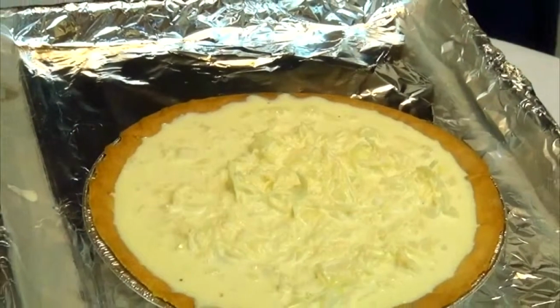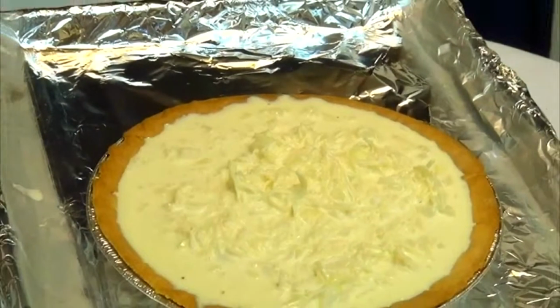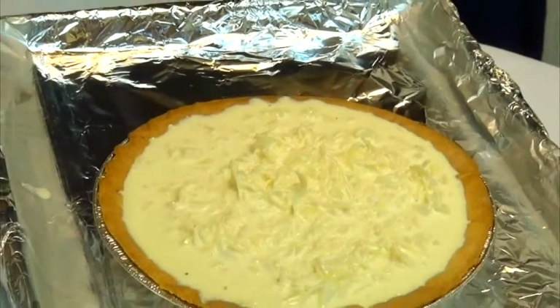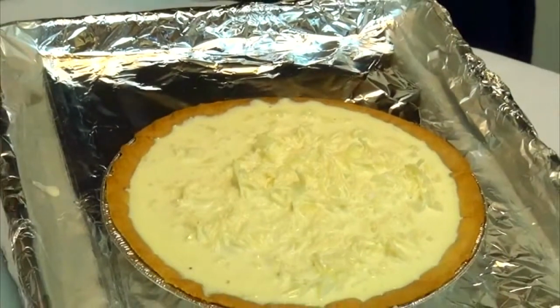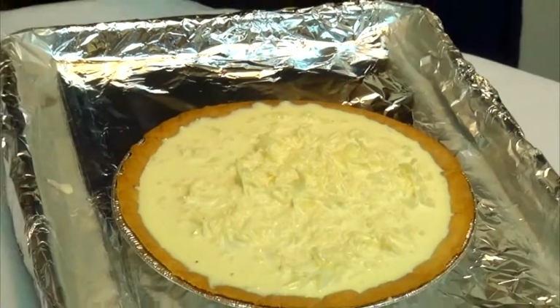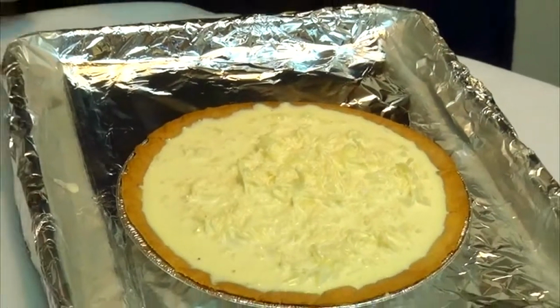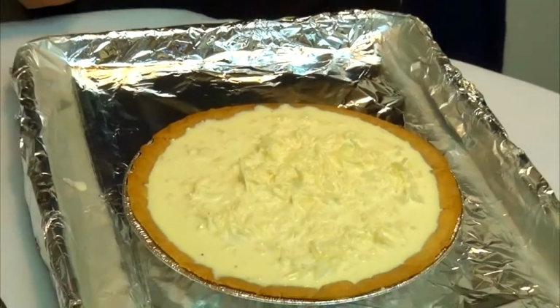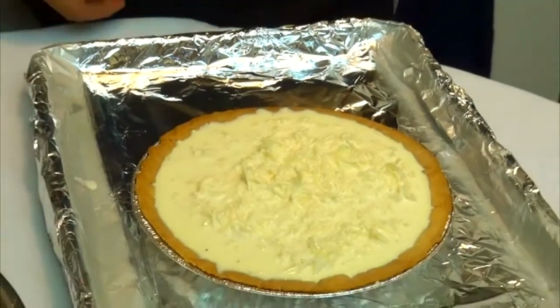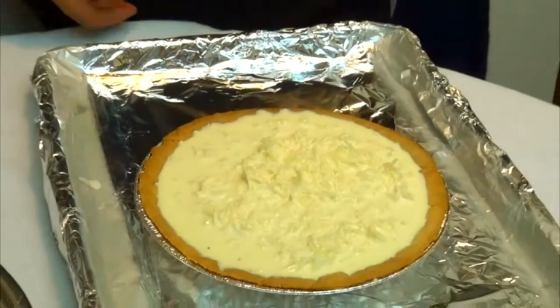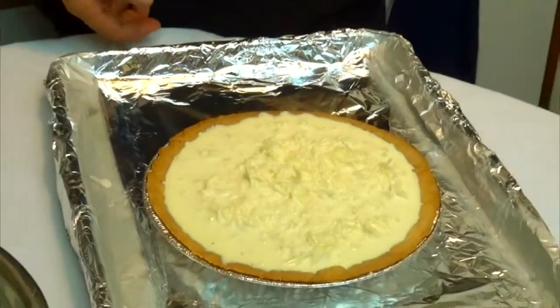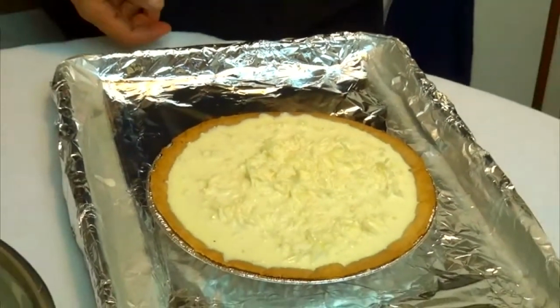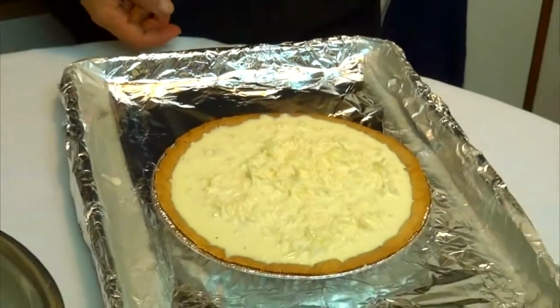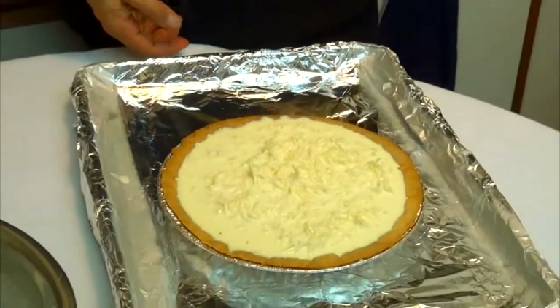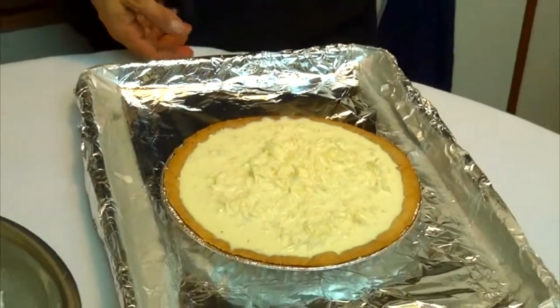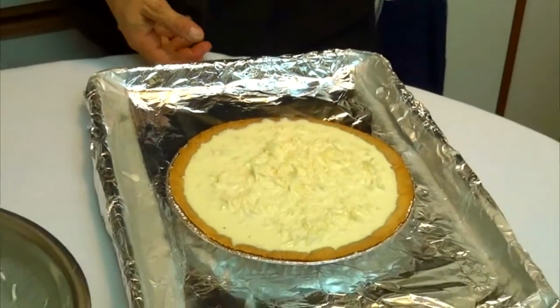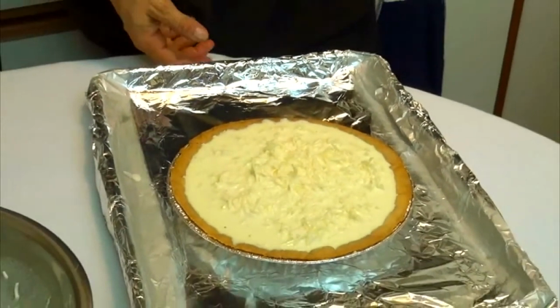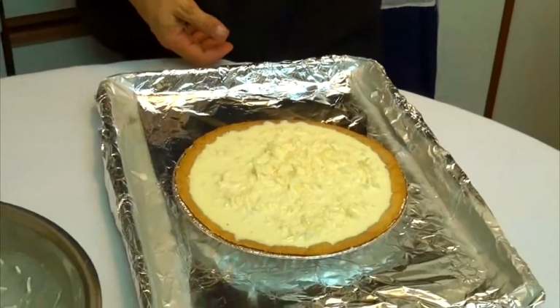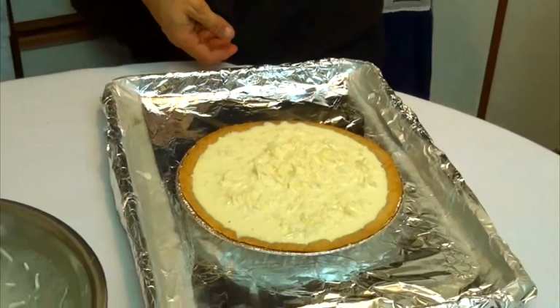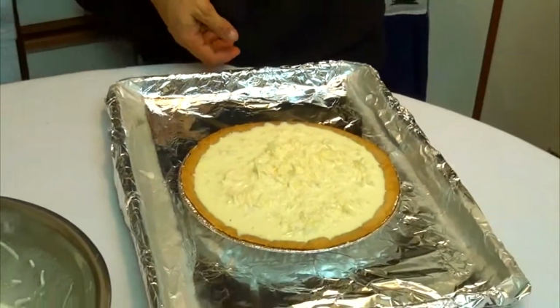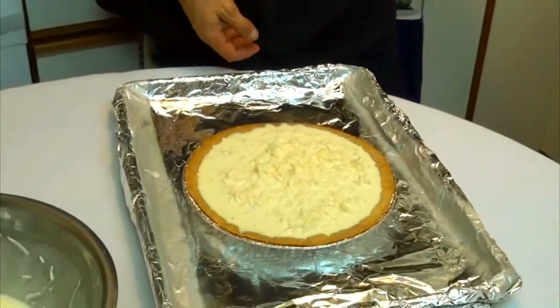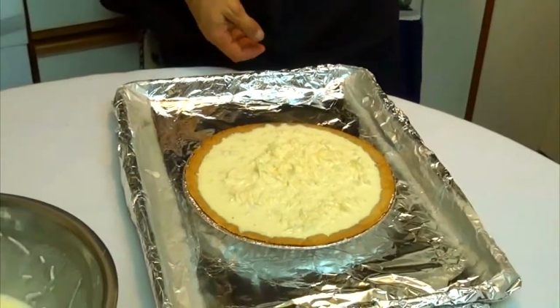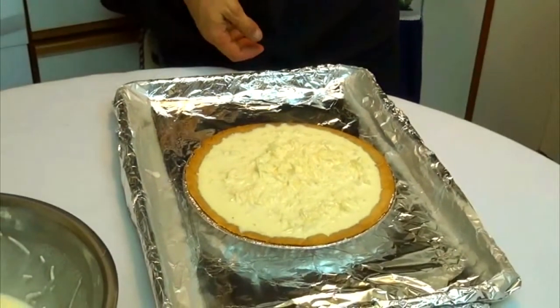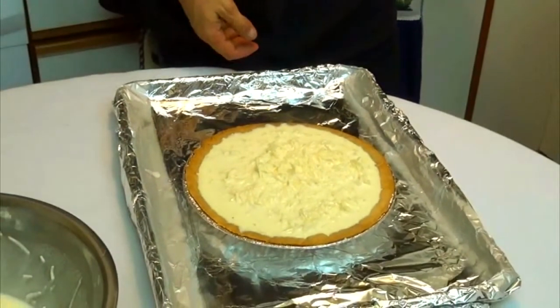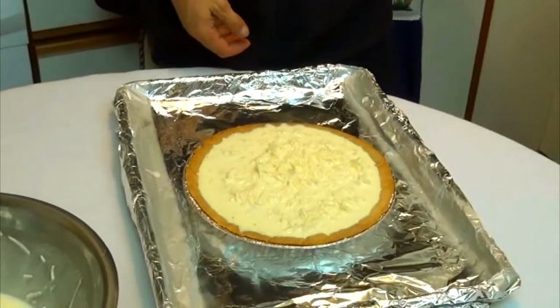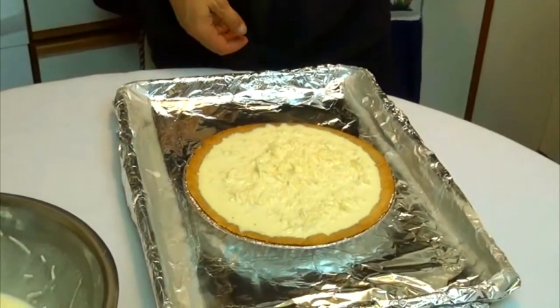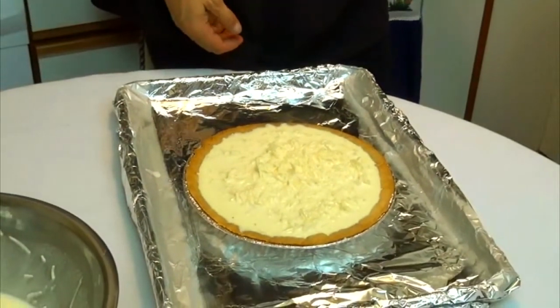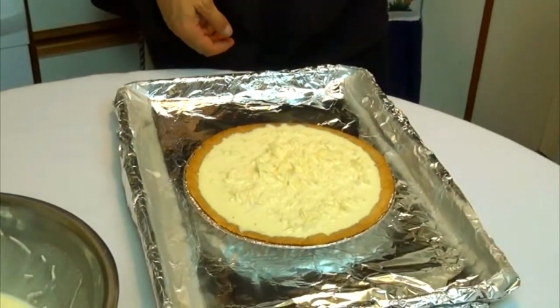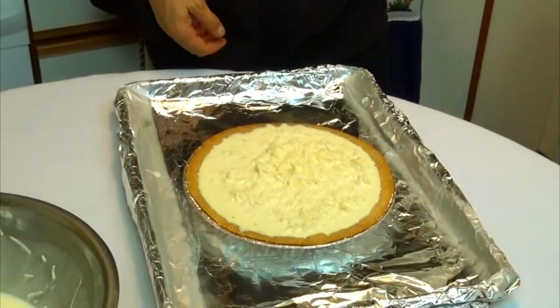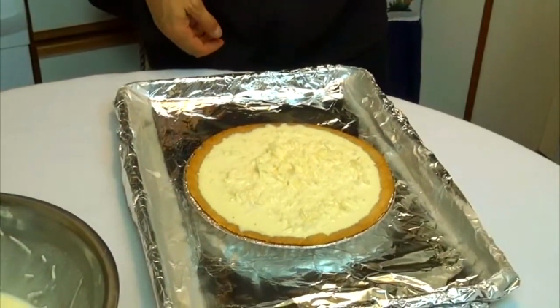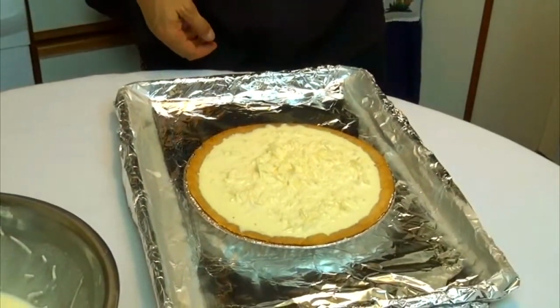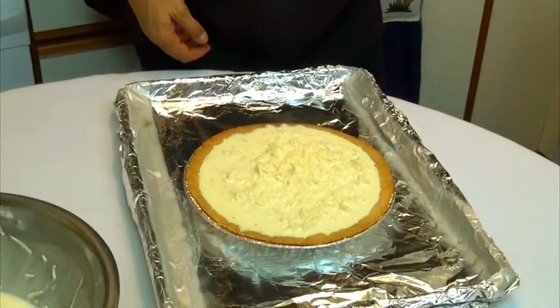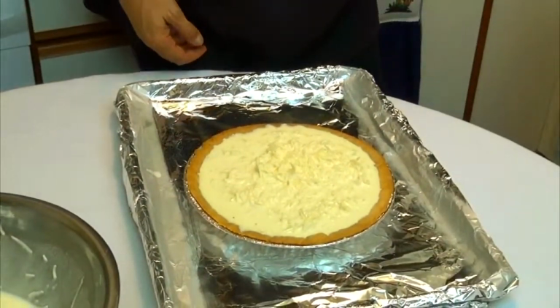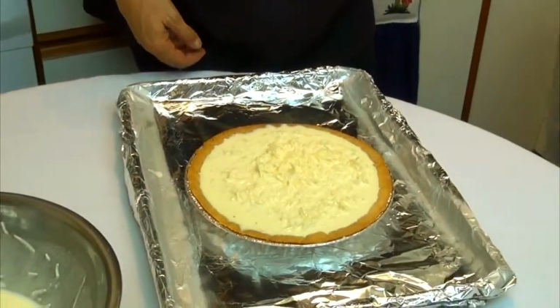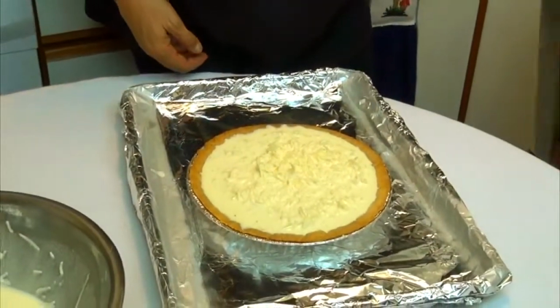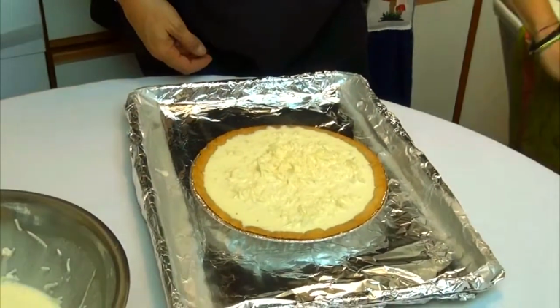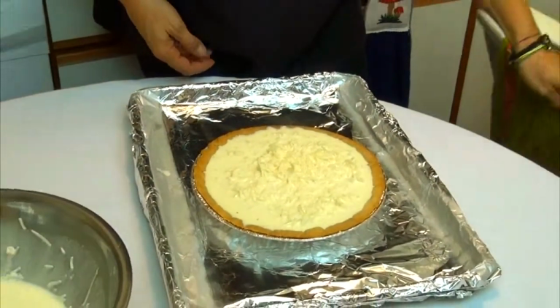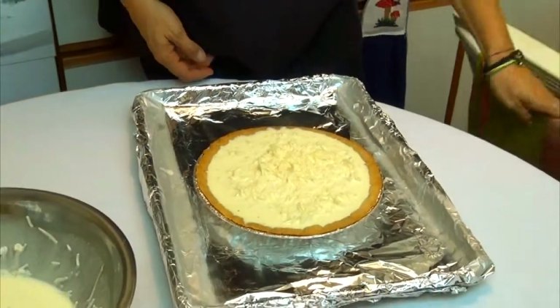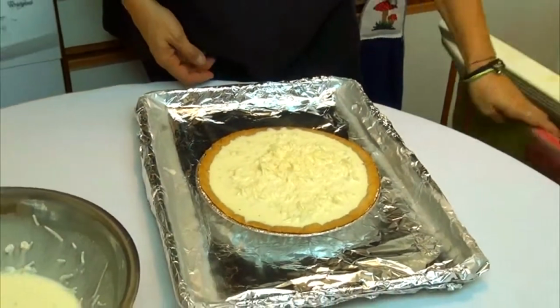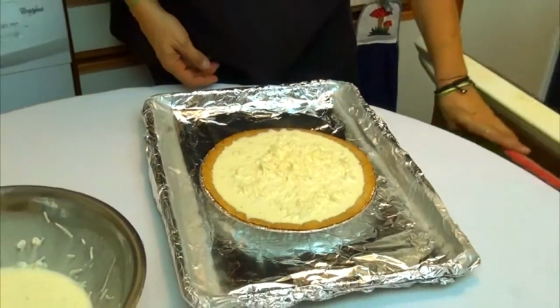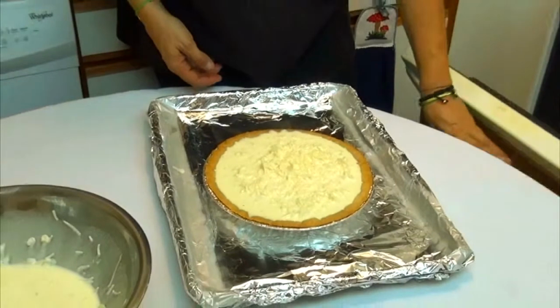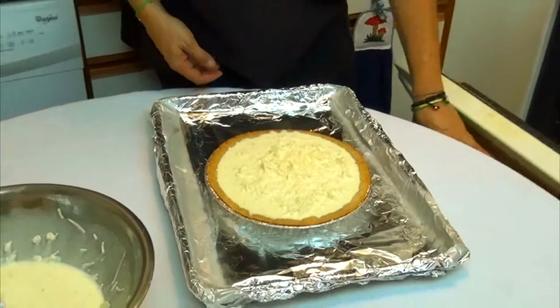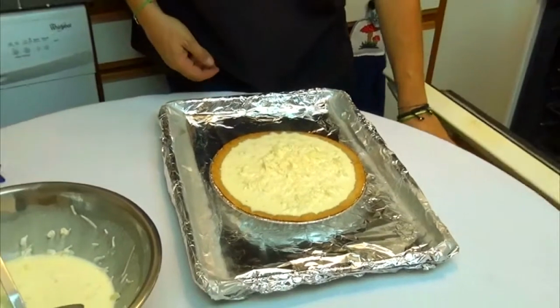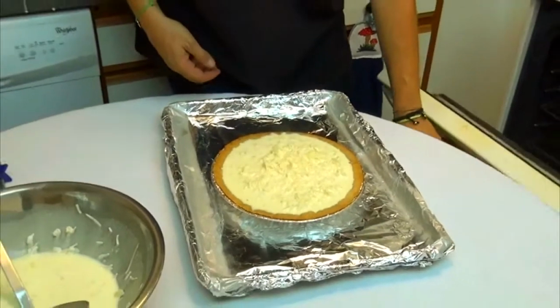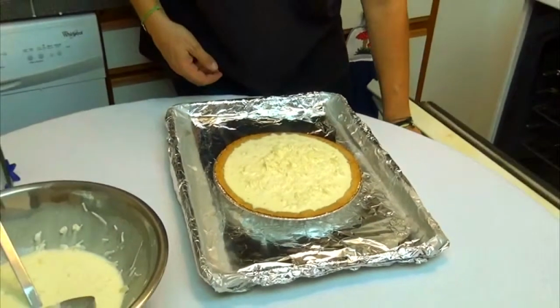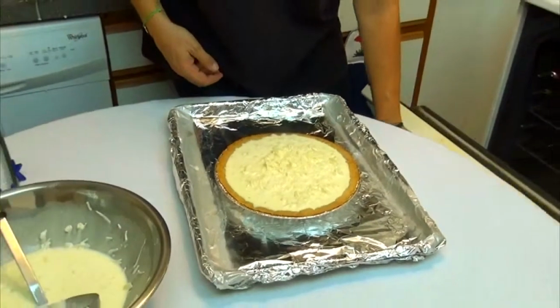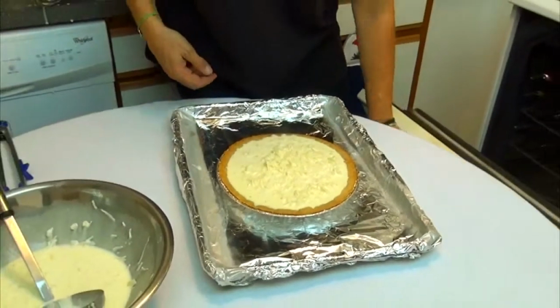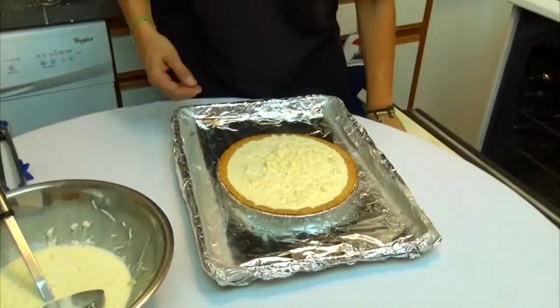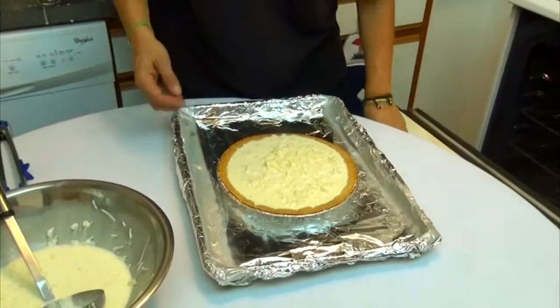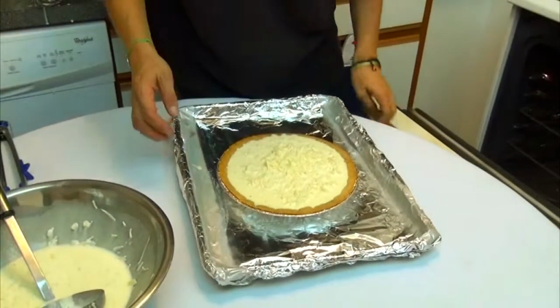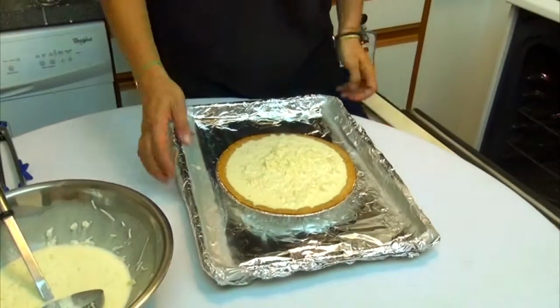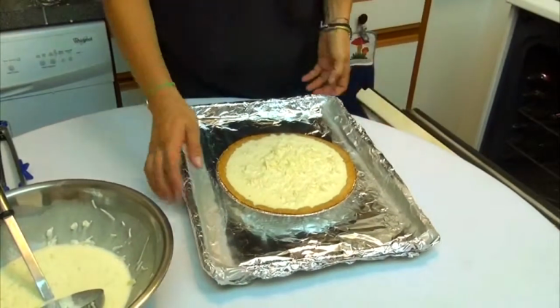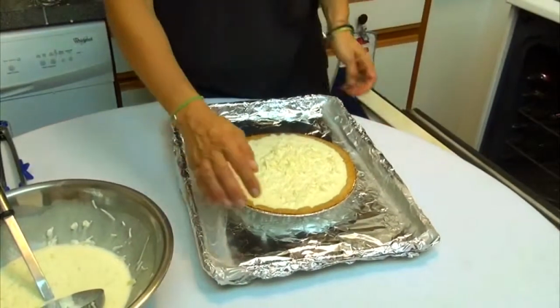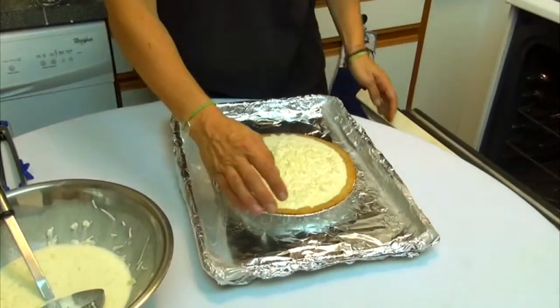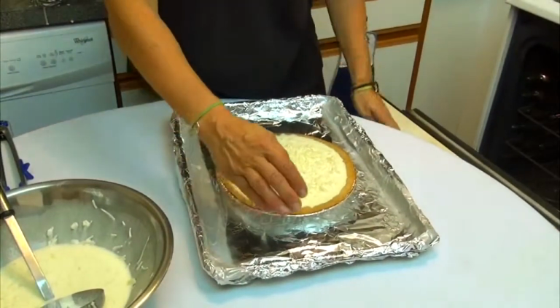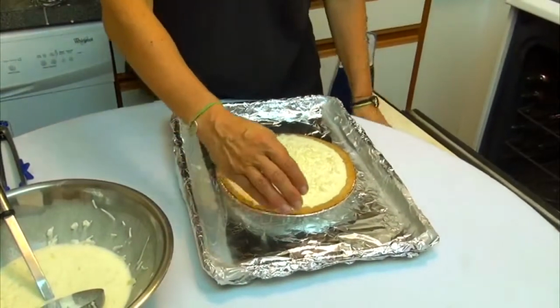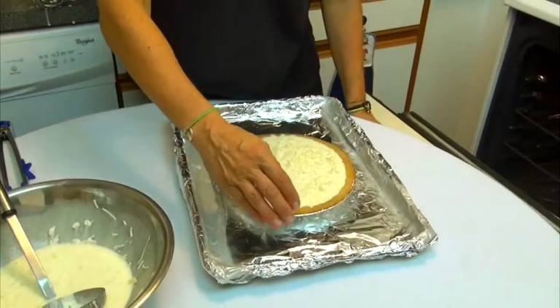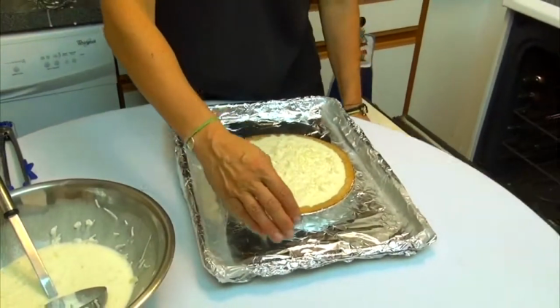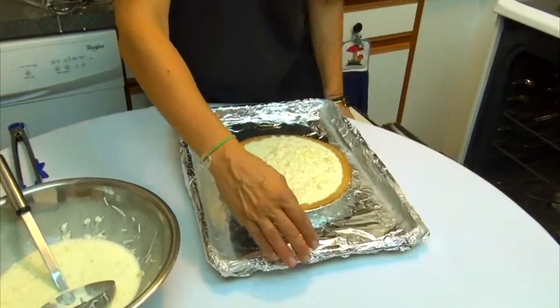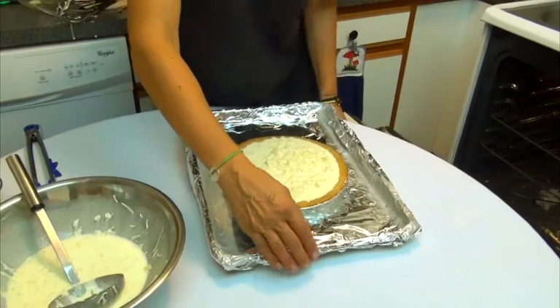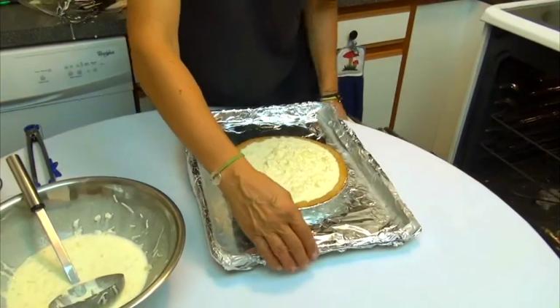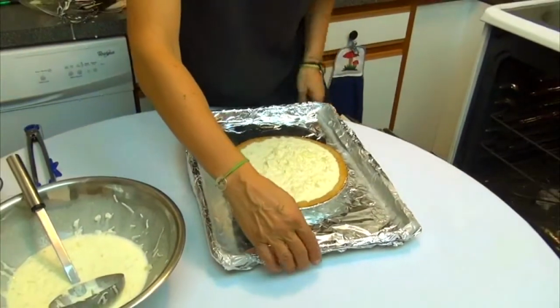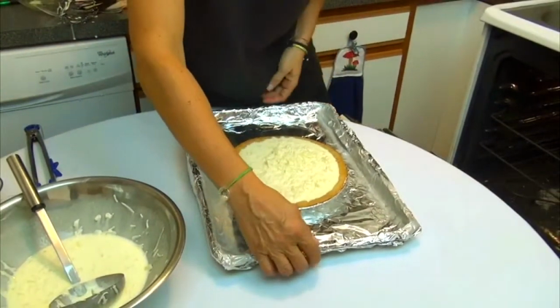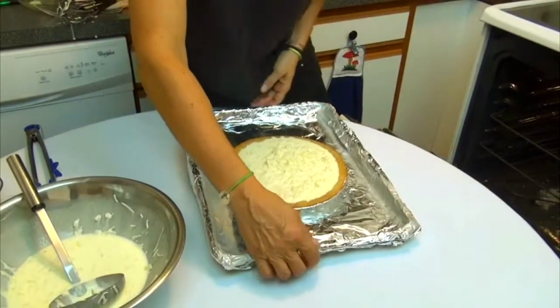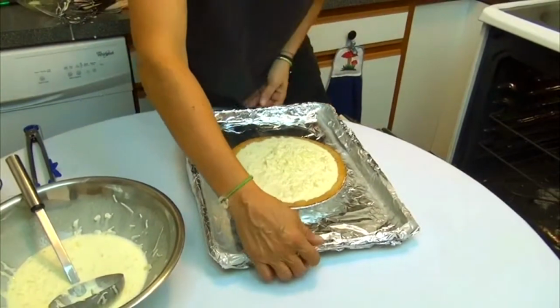Now we are going to put the quiche inside the oven at 425 degrees for 50 minutes. After that we reduce to 300 degrees for 30 more minutes.